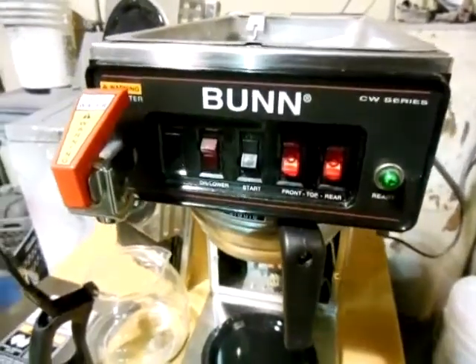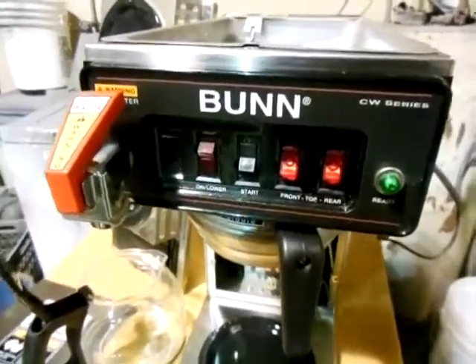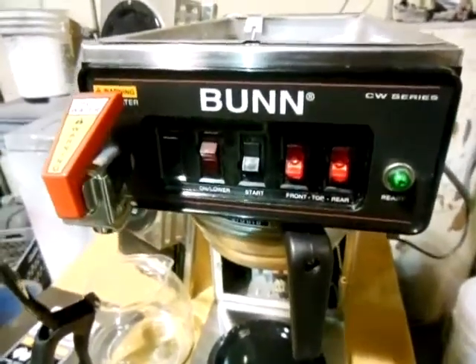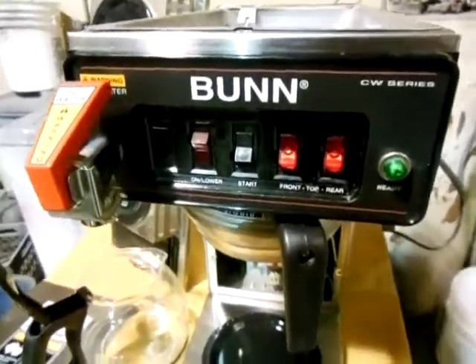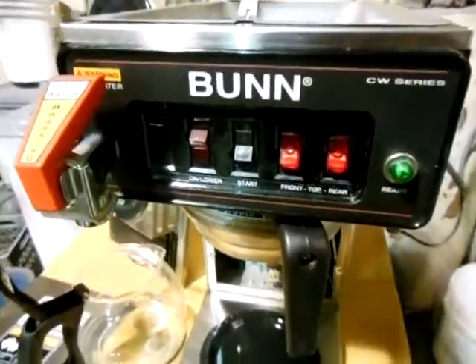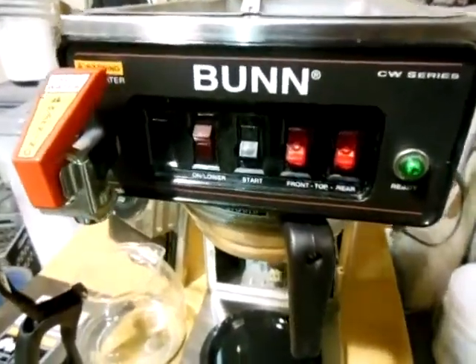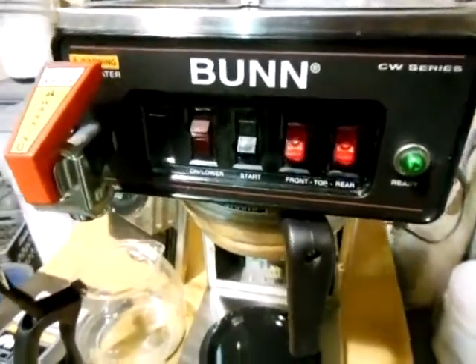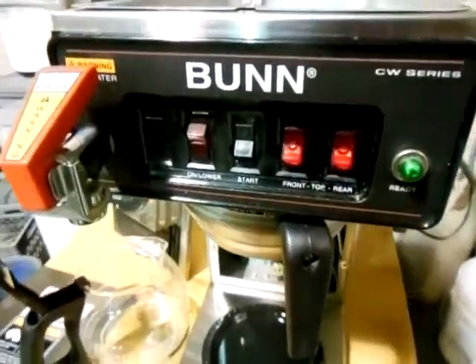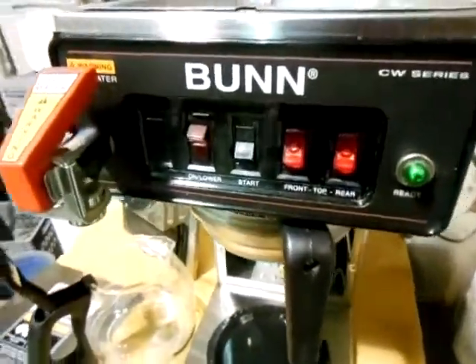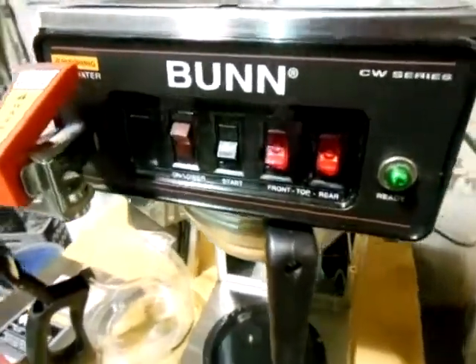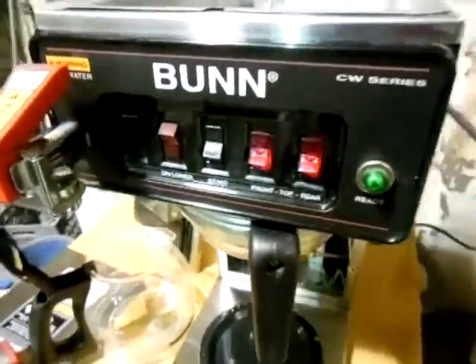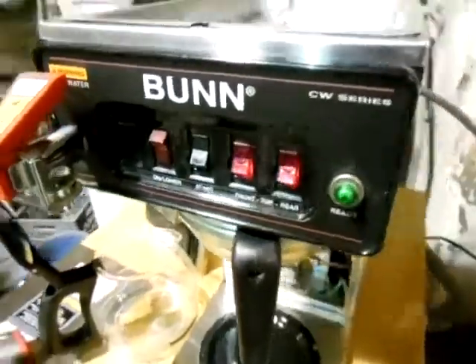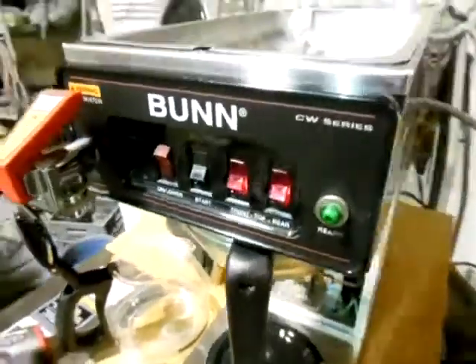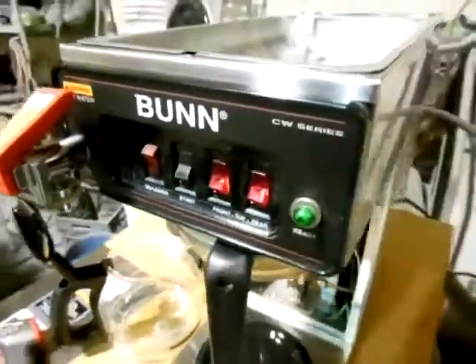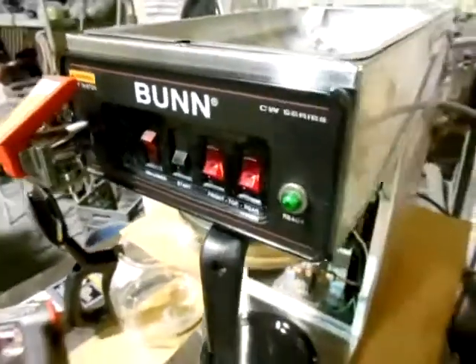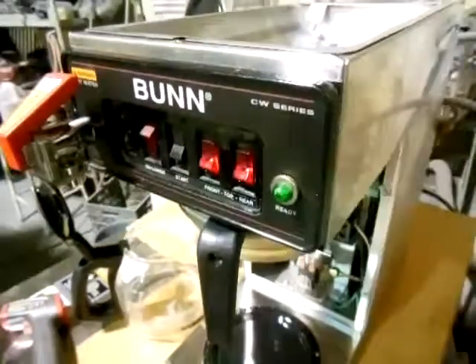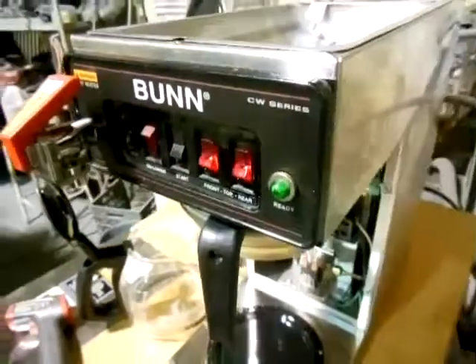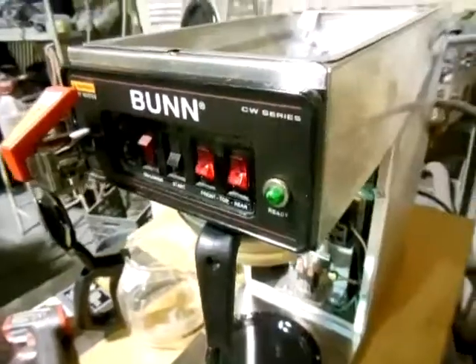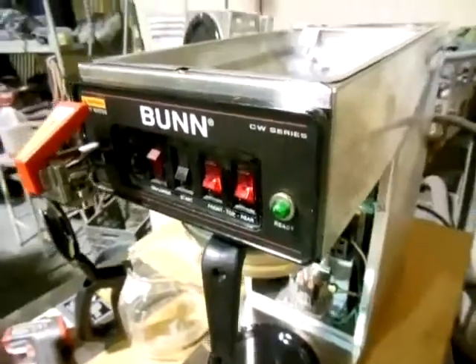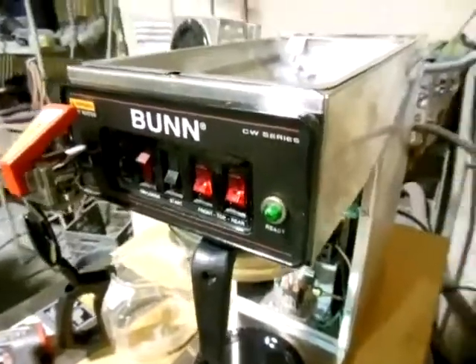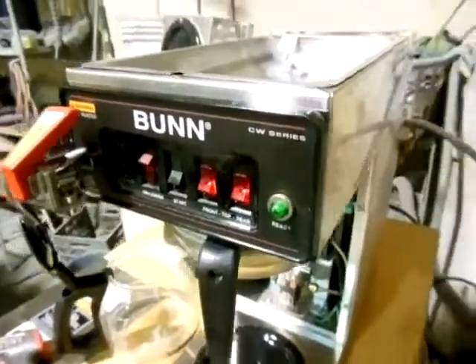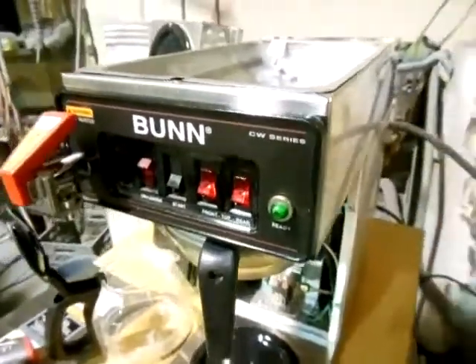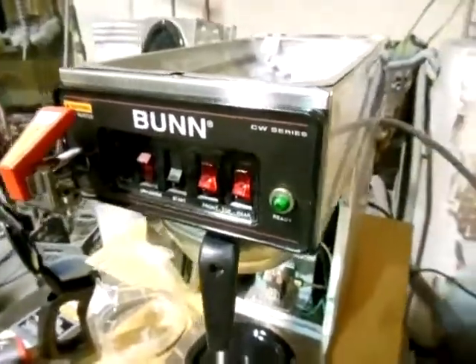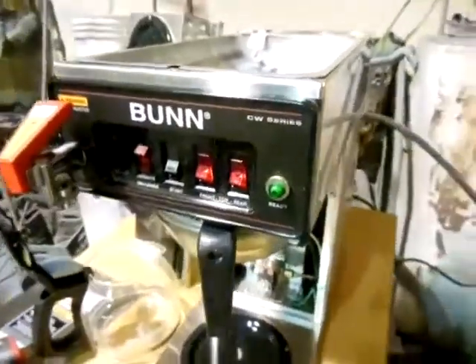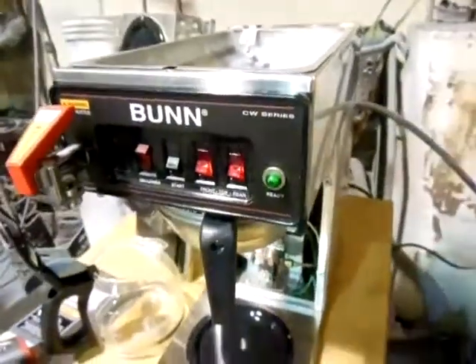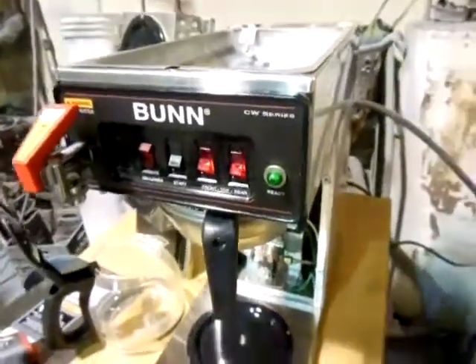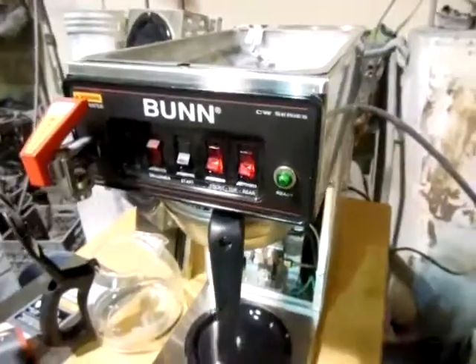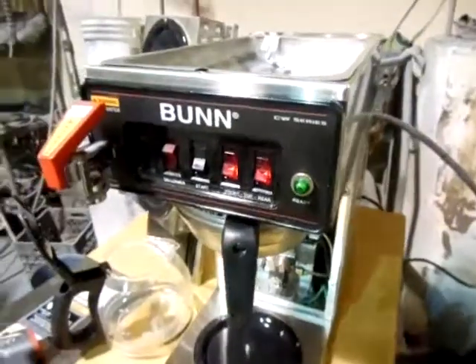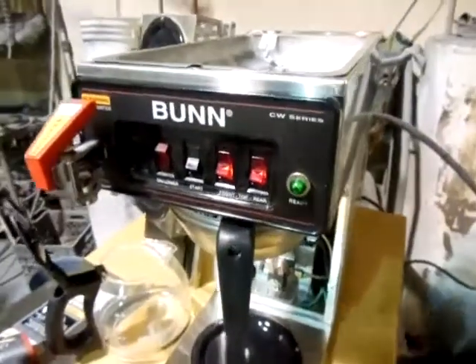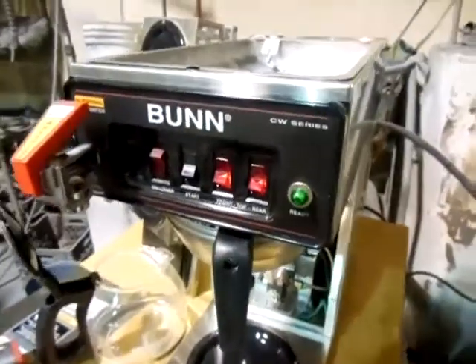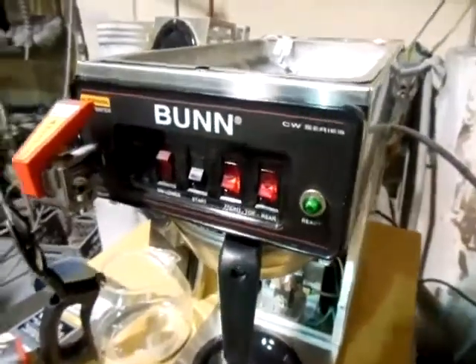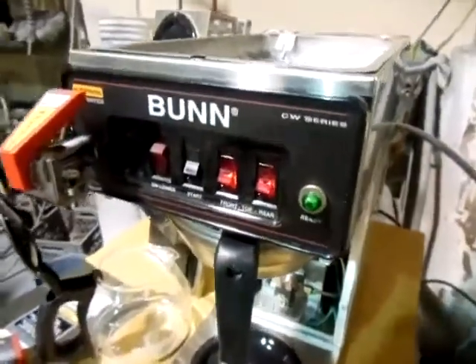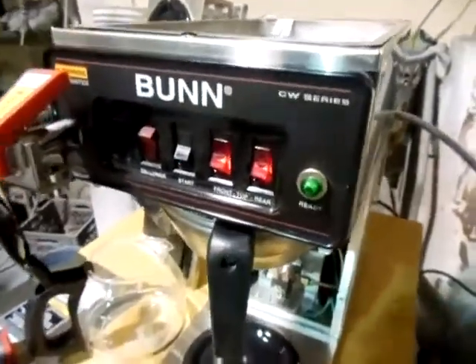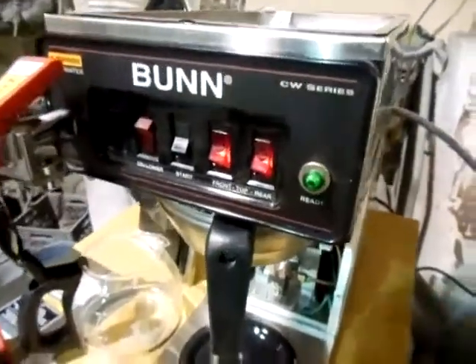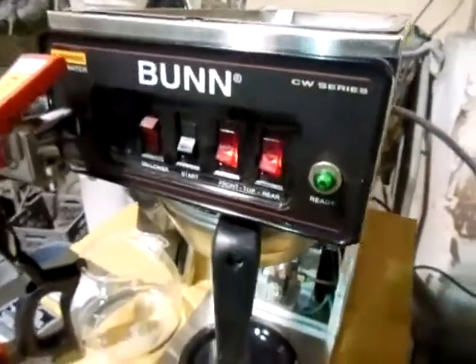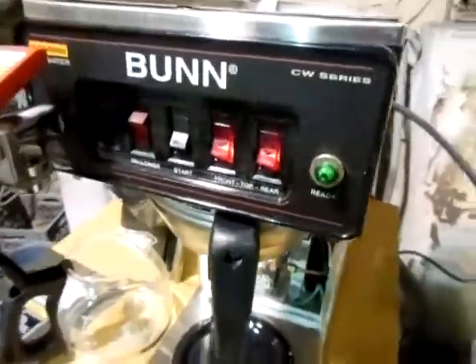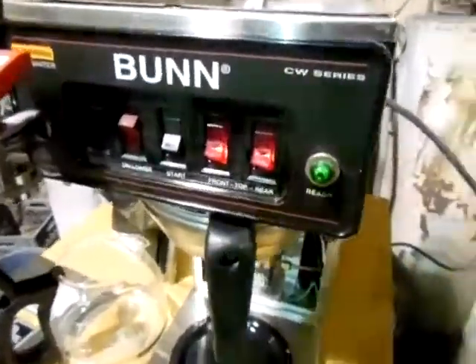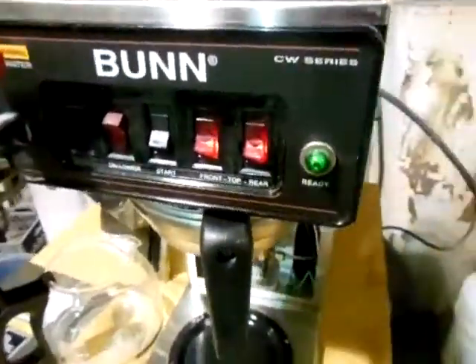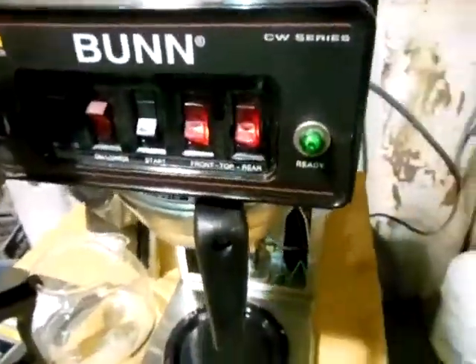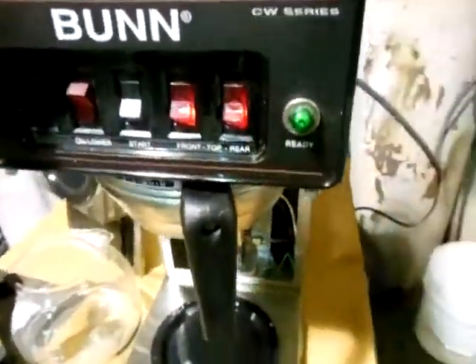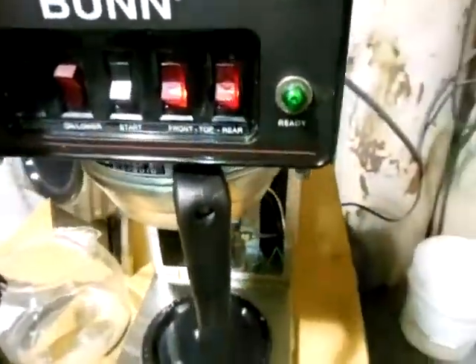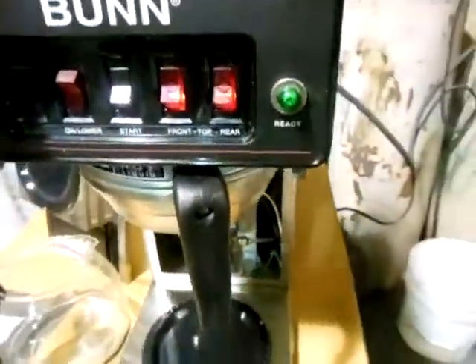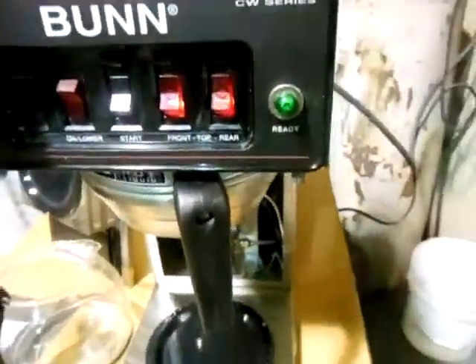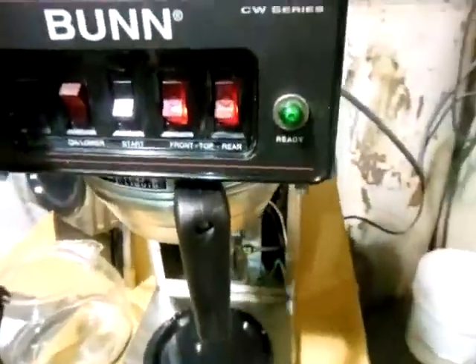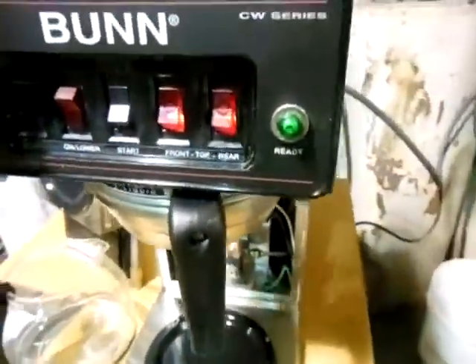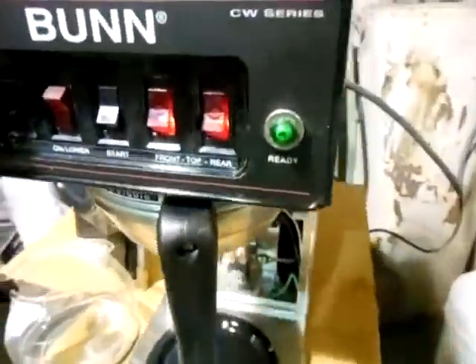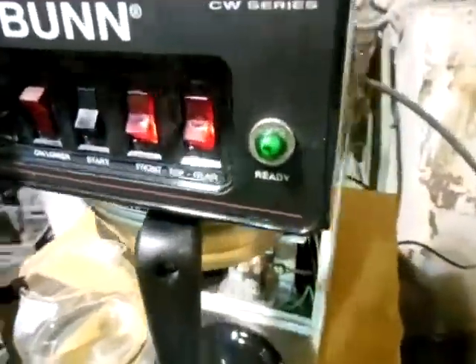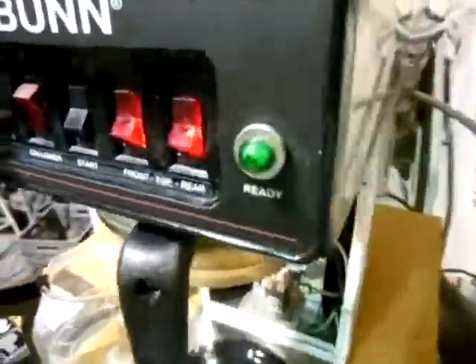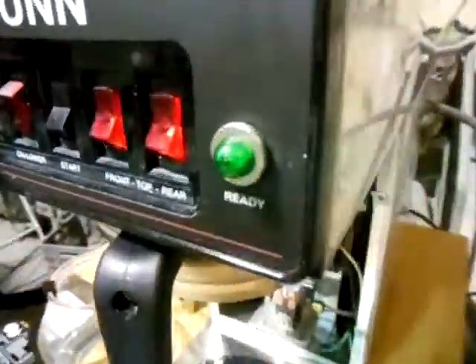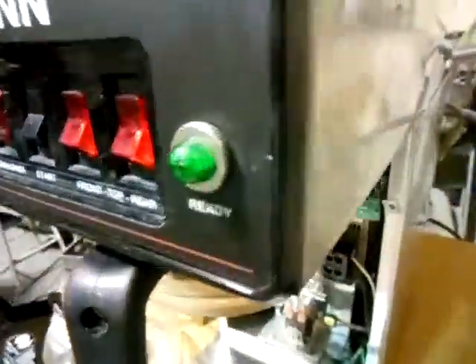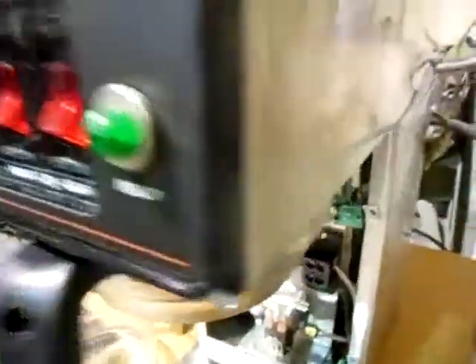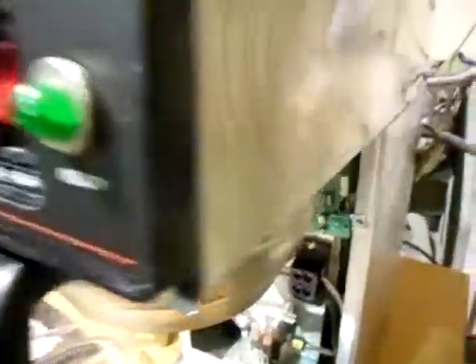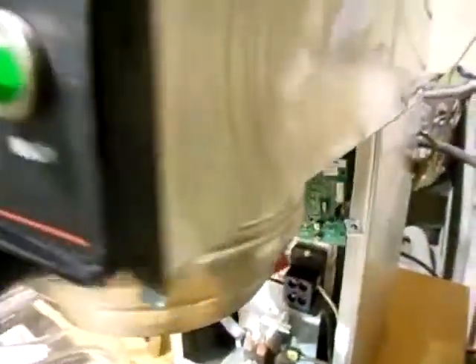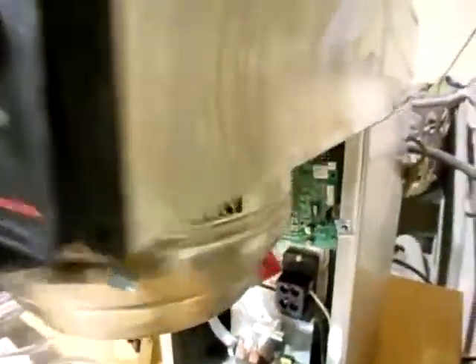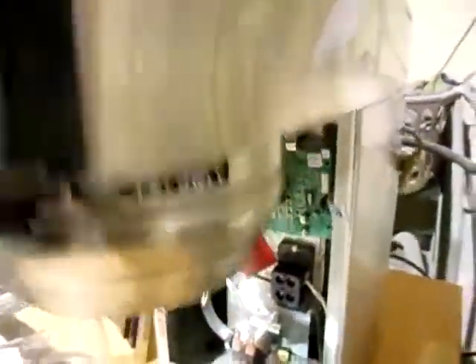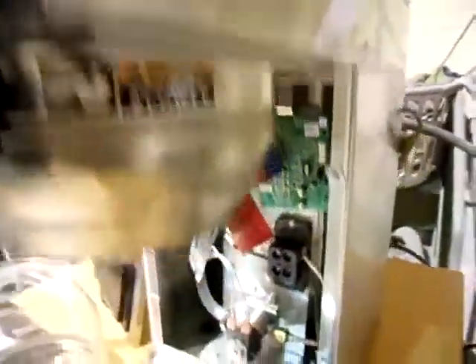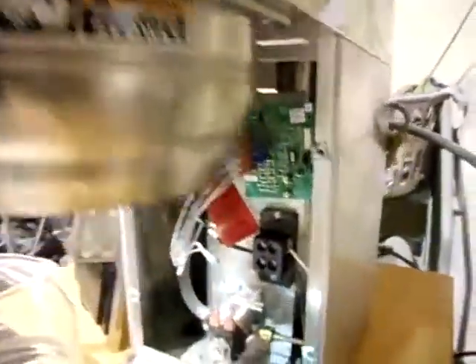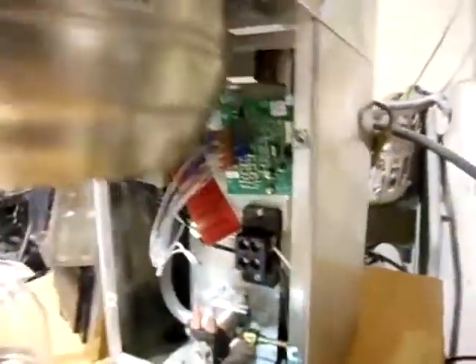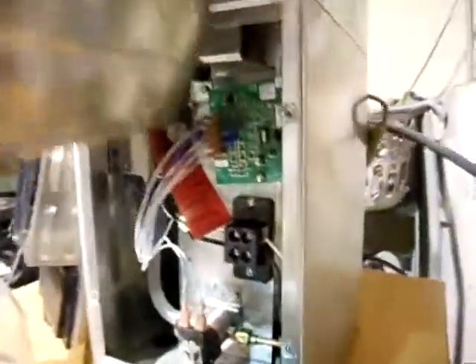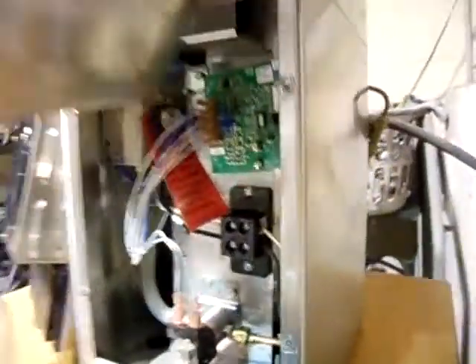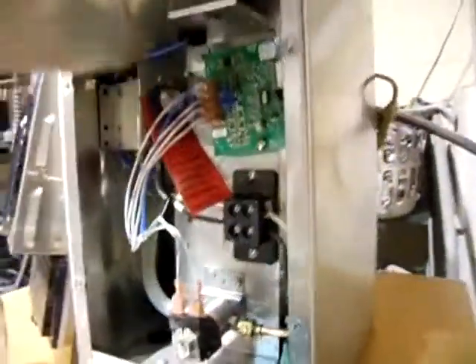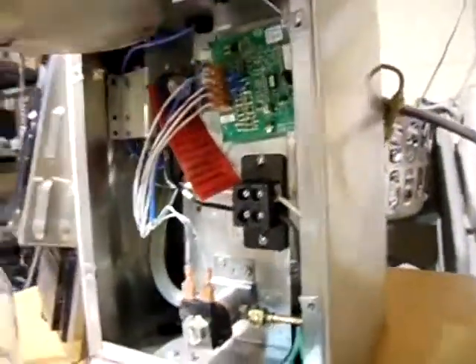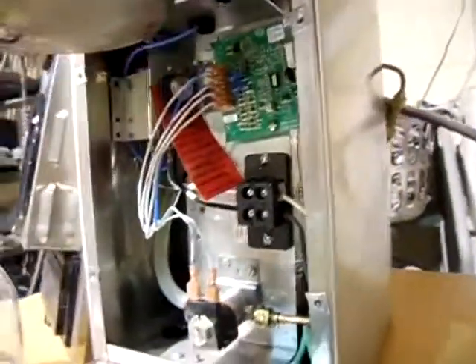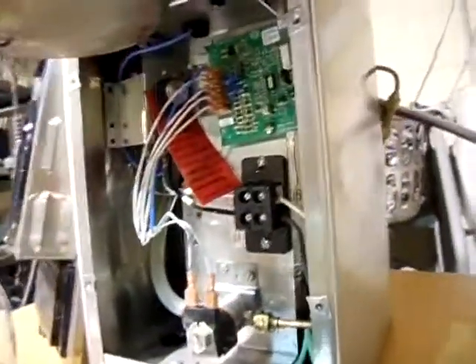Hello and welcome to QuipCon. Thanks for stopping by to look at this Bunn coffee maker. I'll show you a few things on it and show you how well it works.